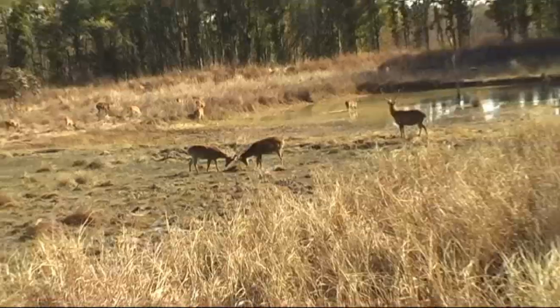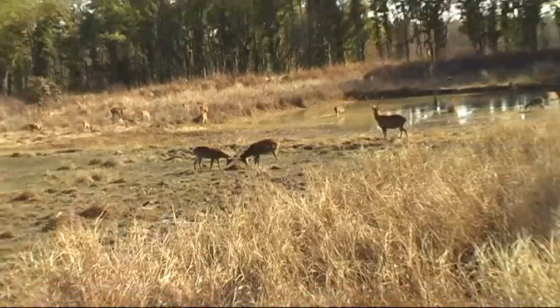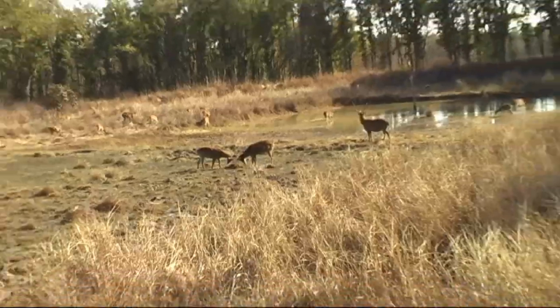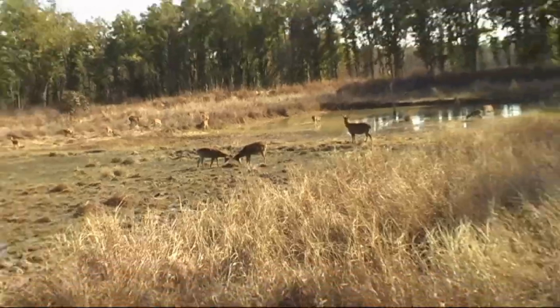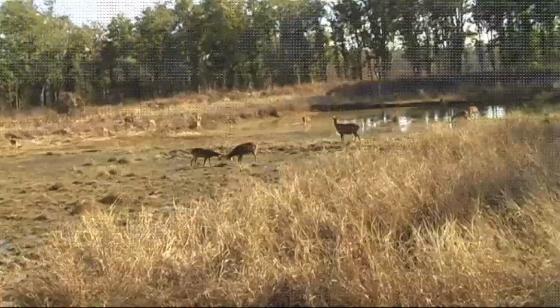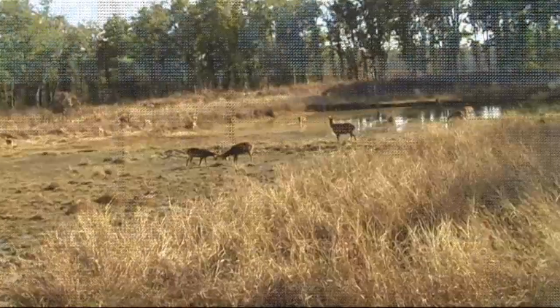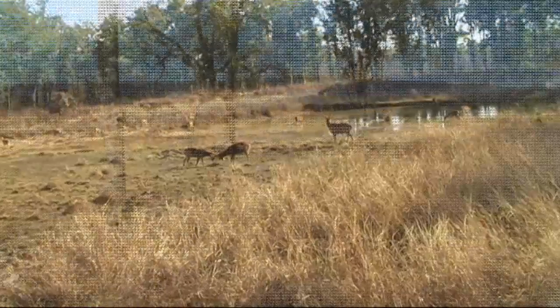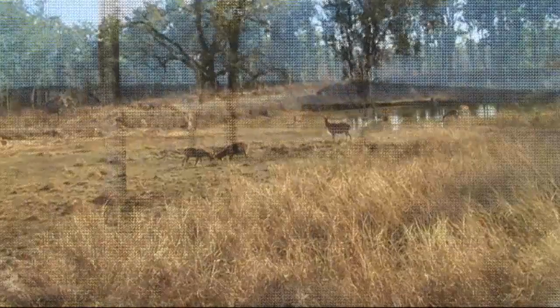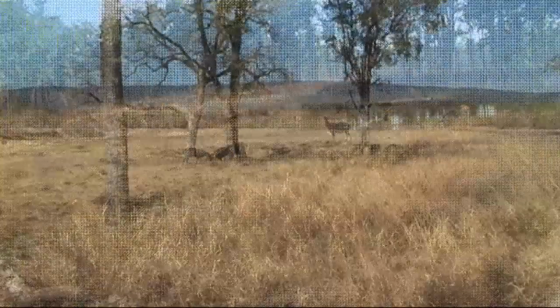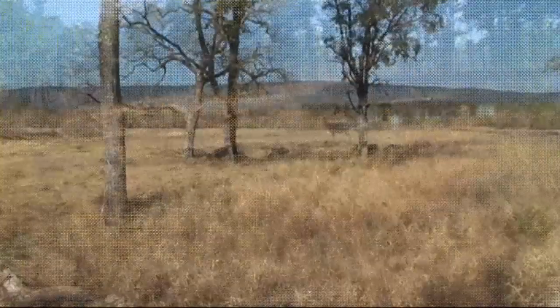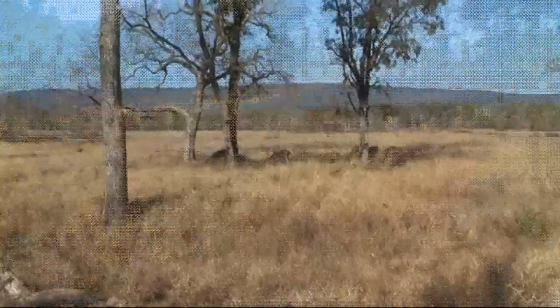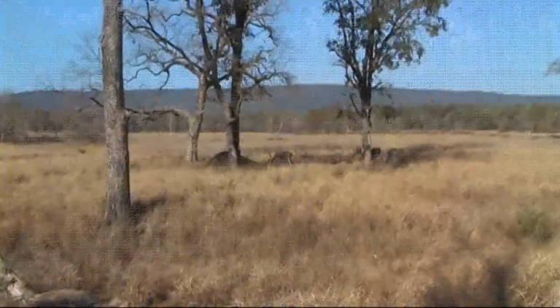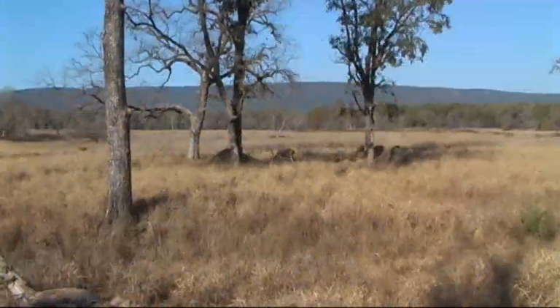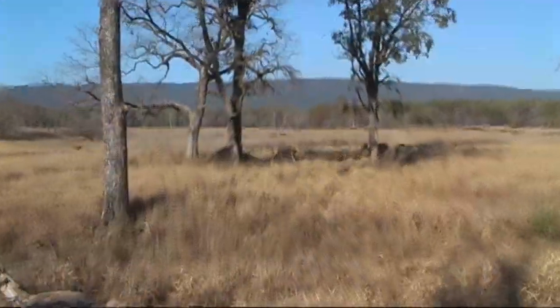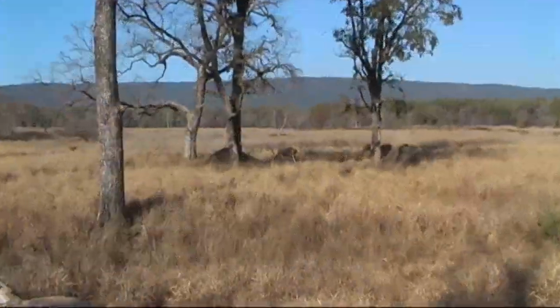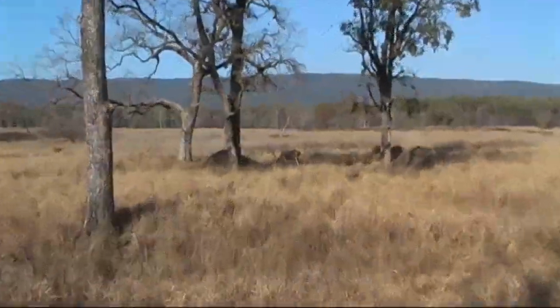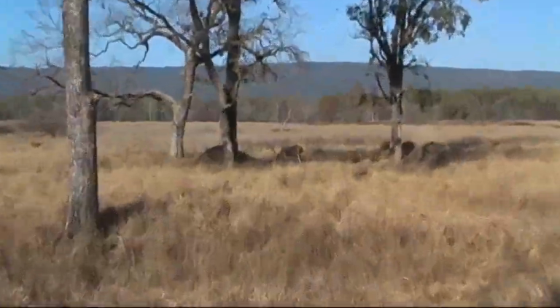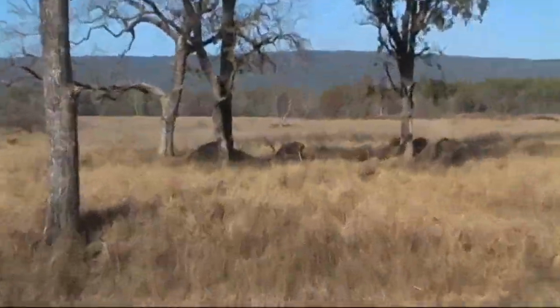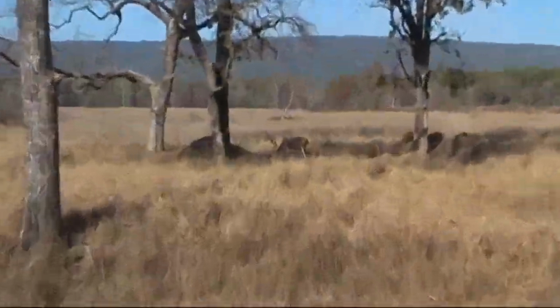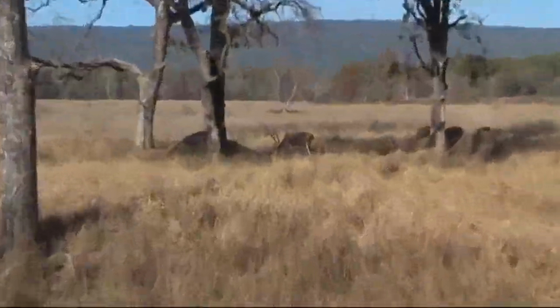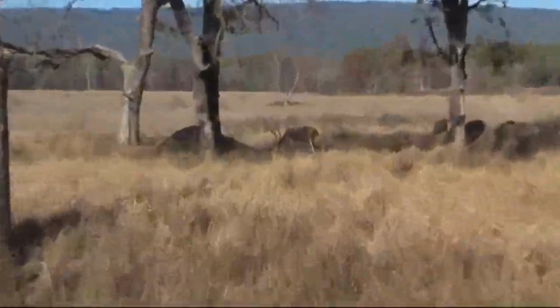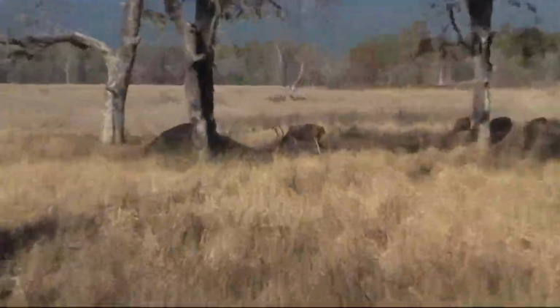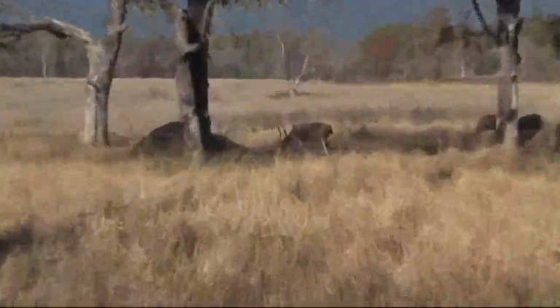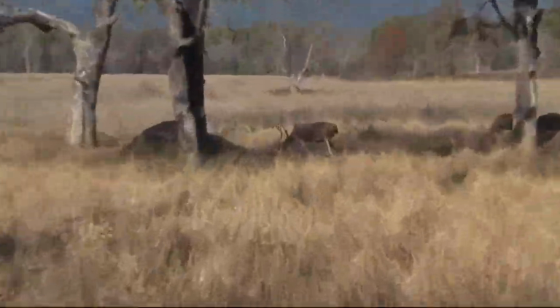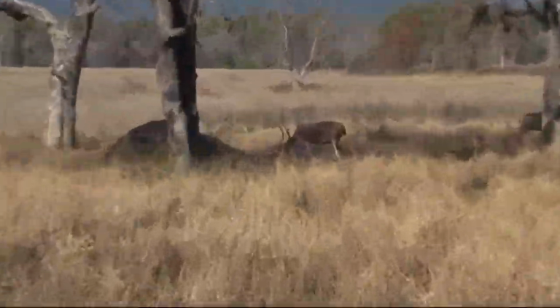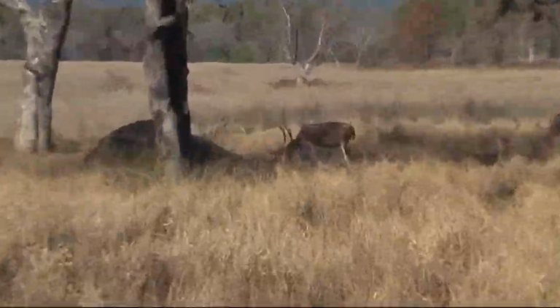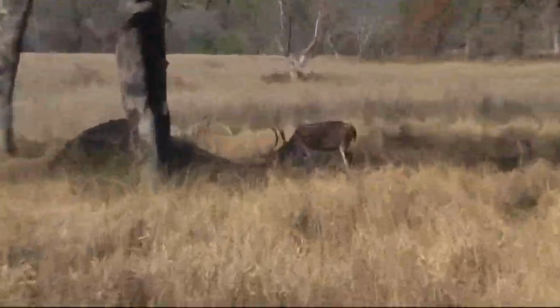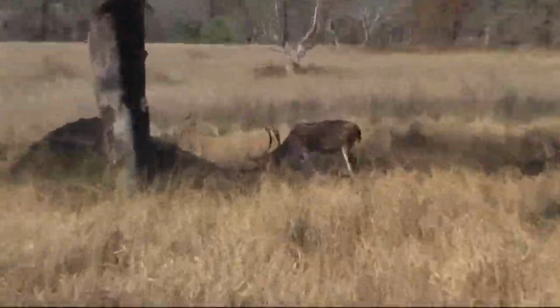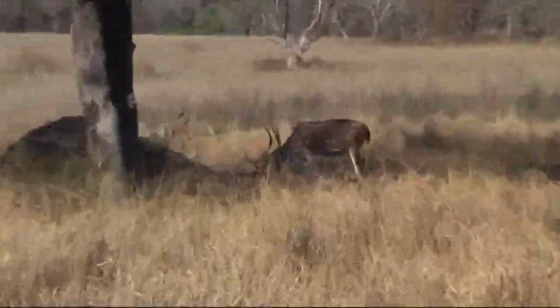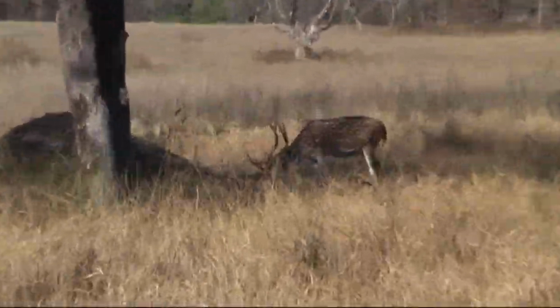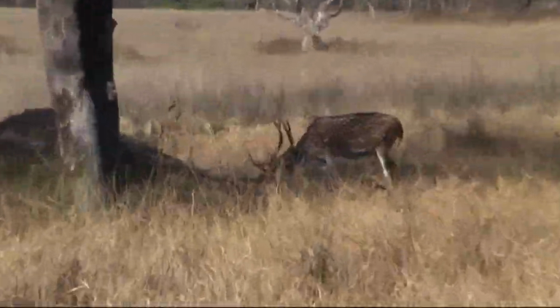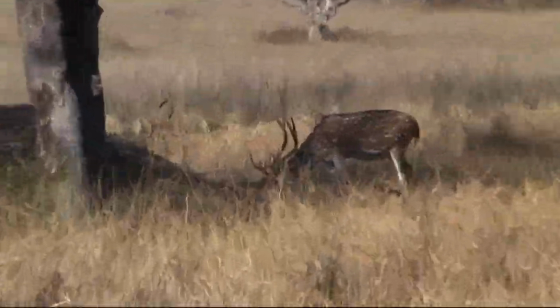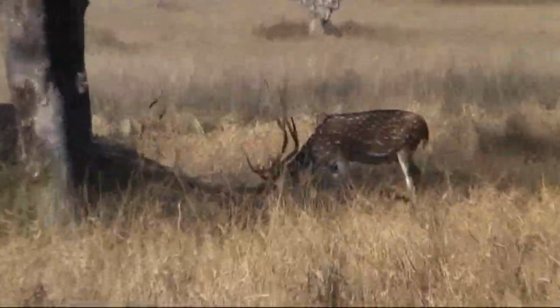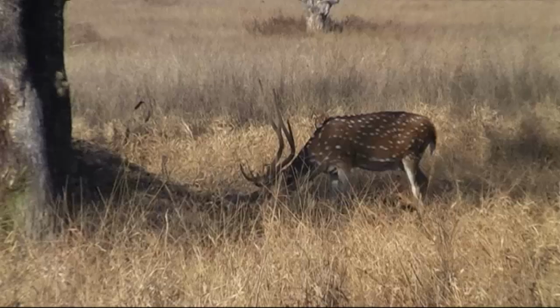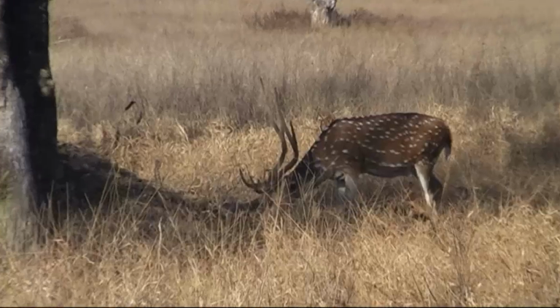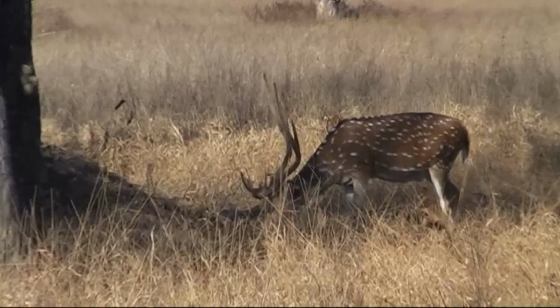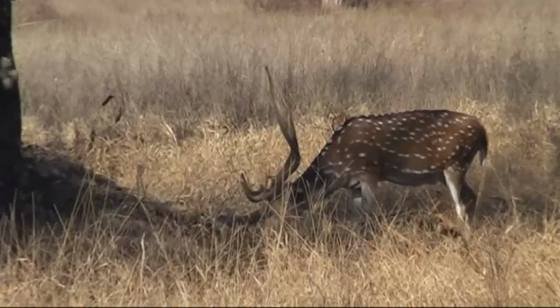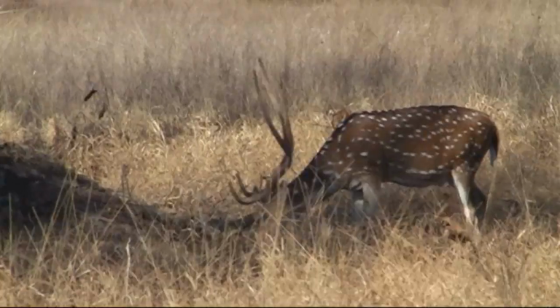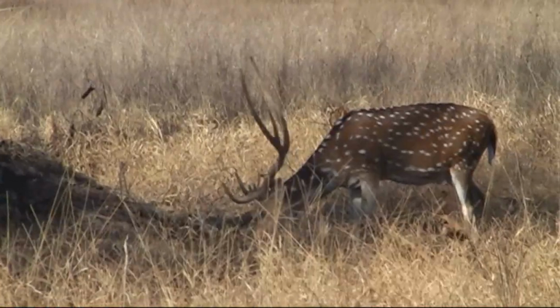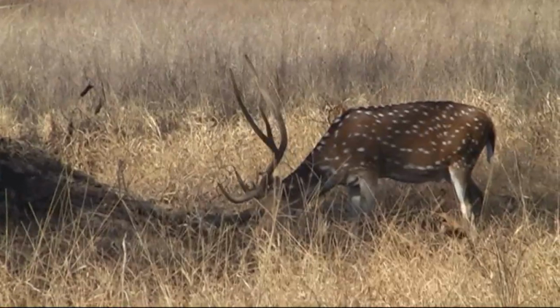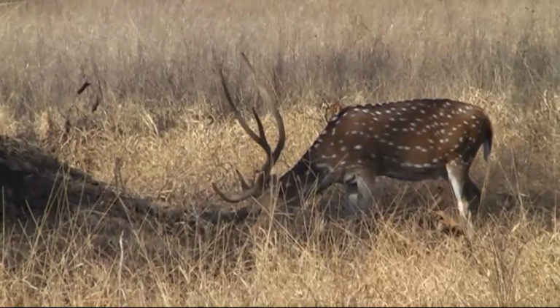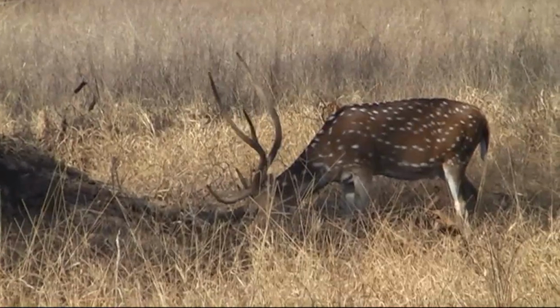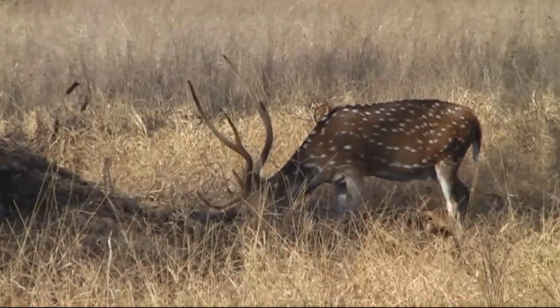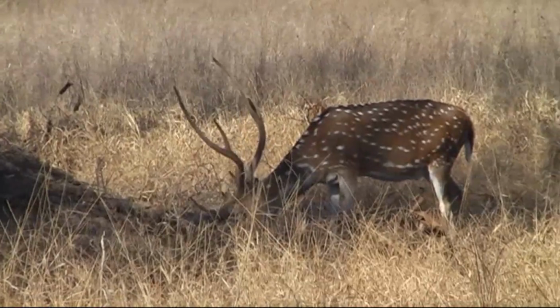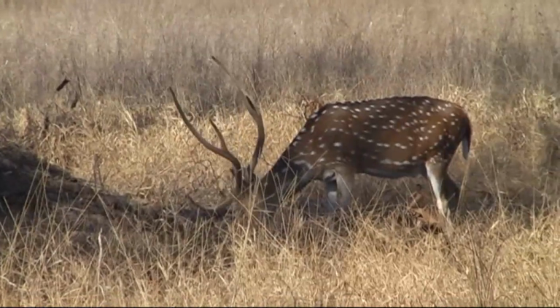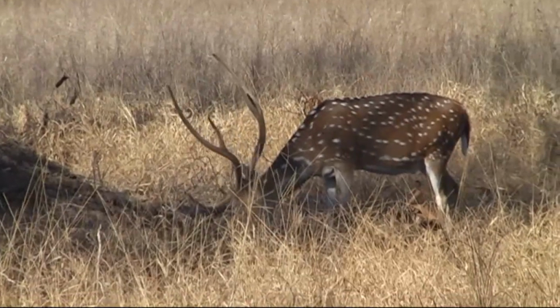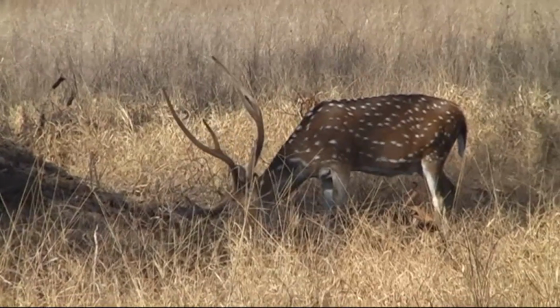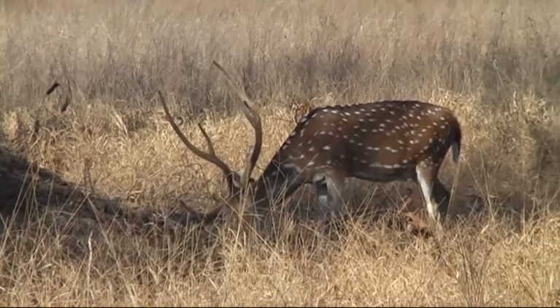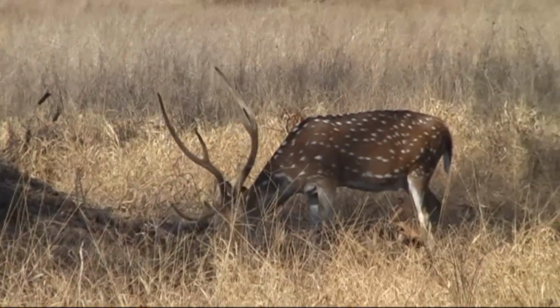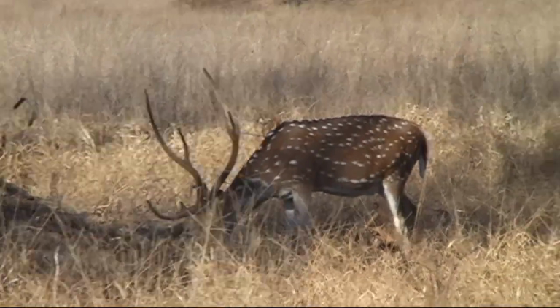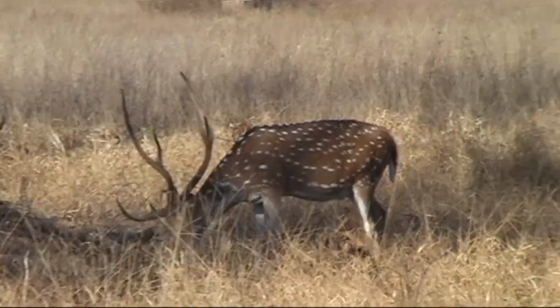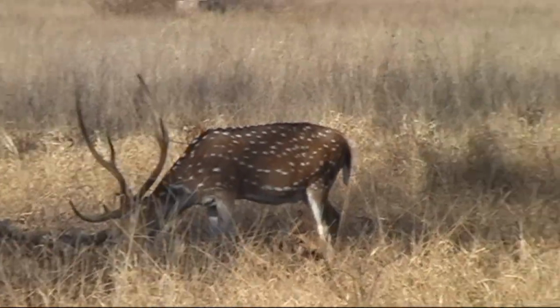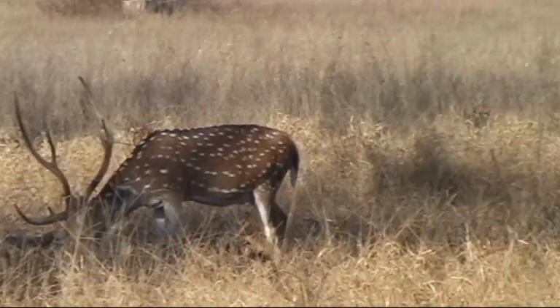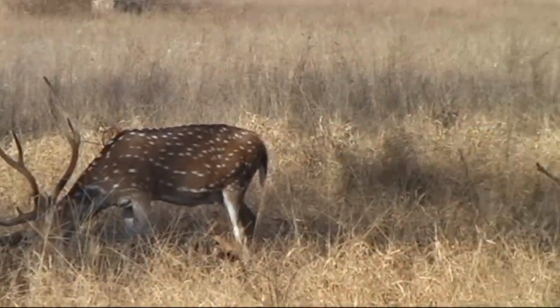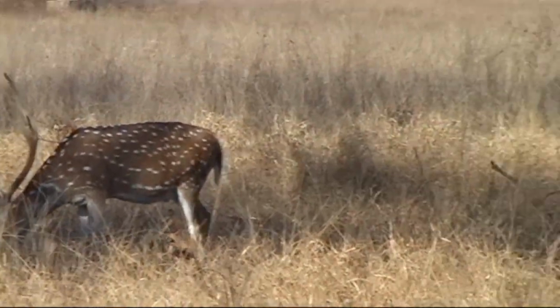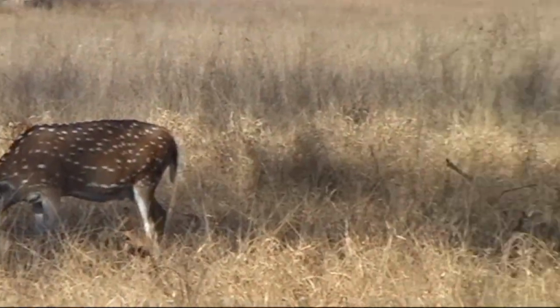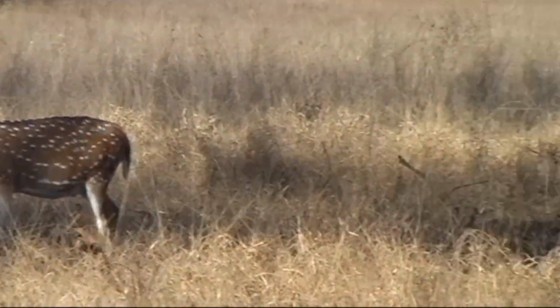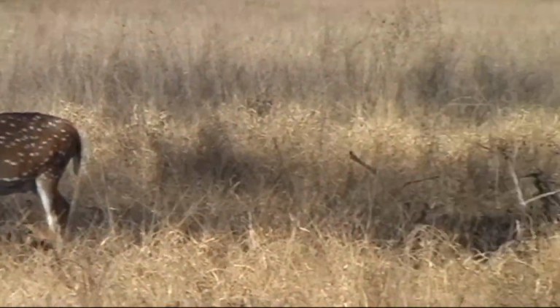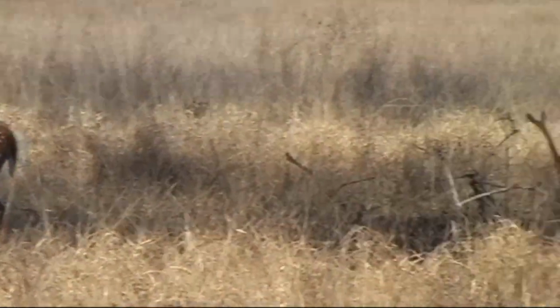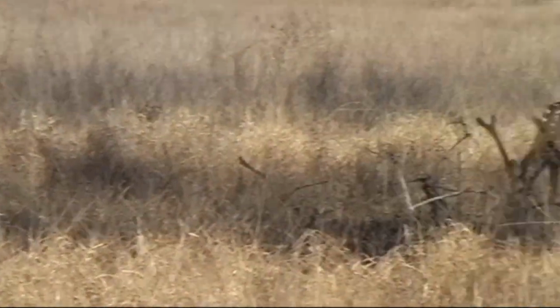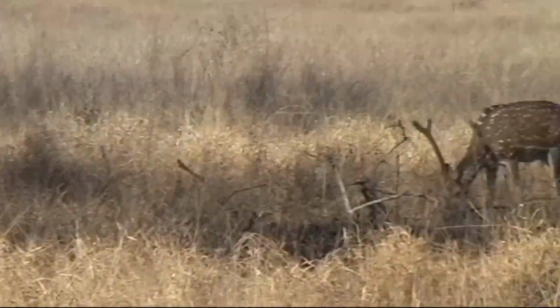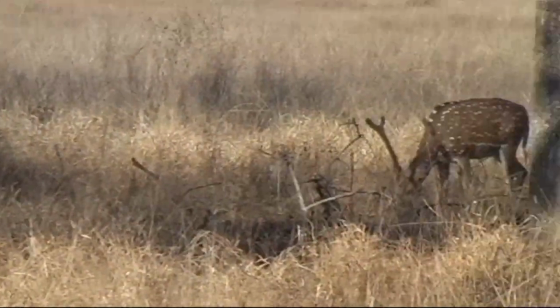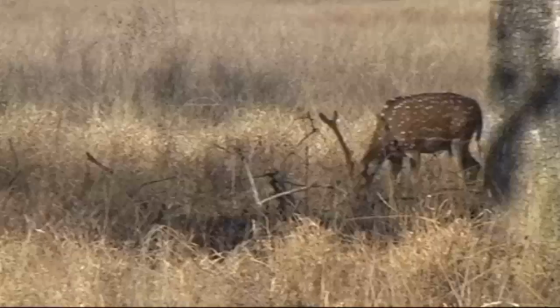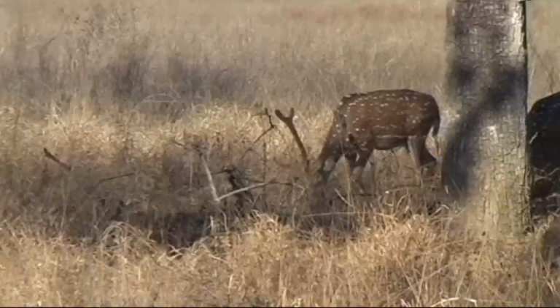They live about 13 years, and they have a gestation period of about 7 months. The mating time is February to June.